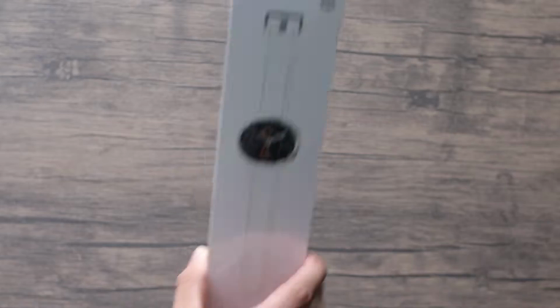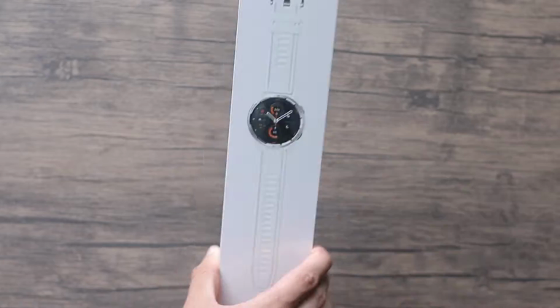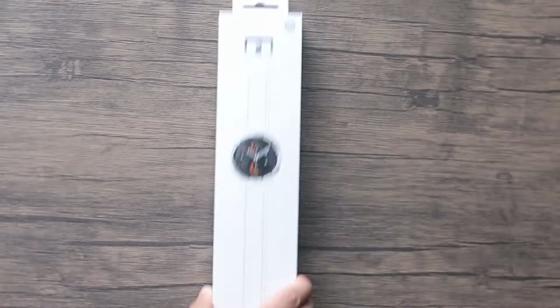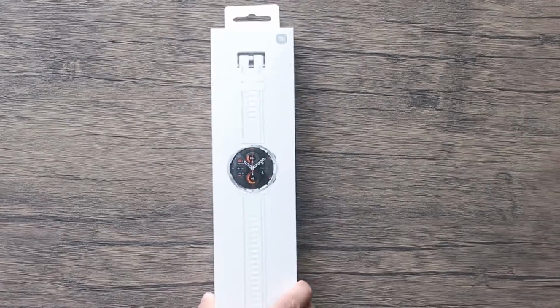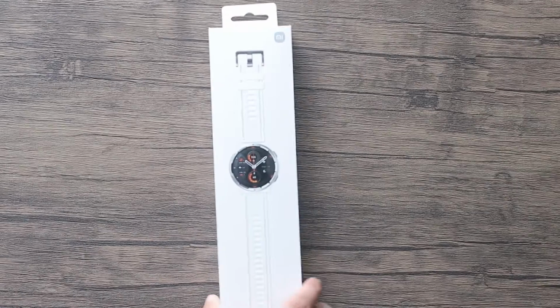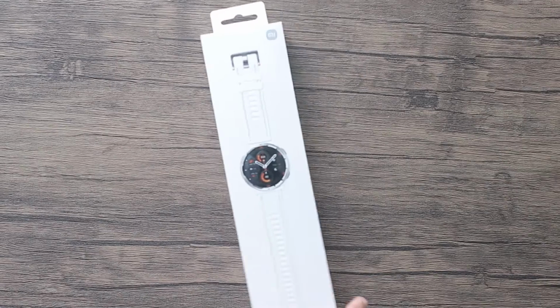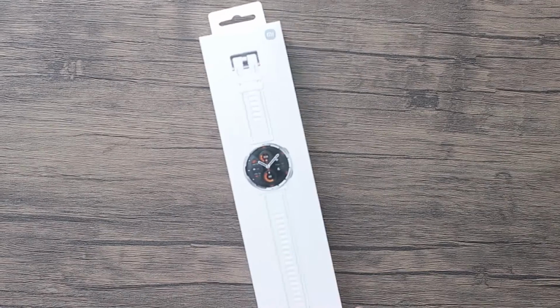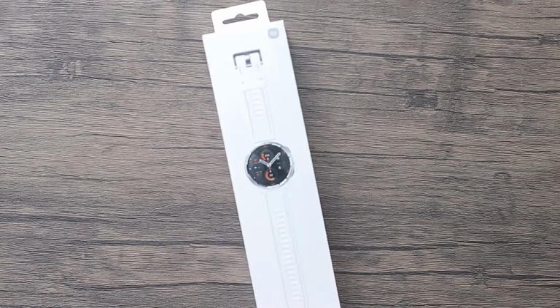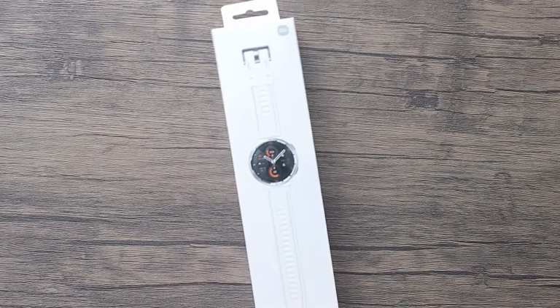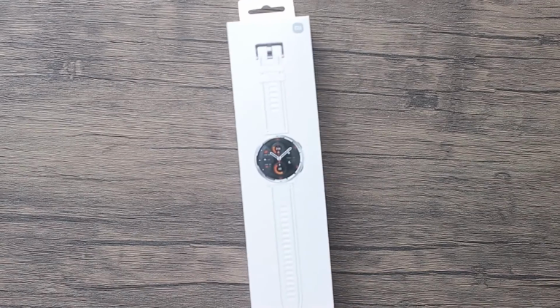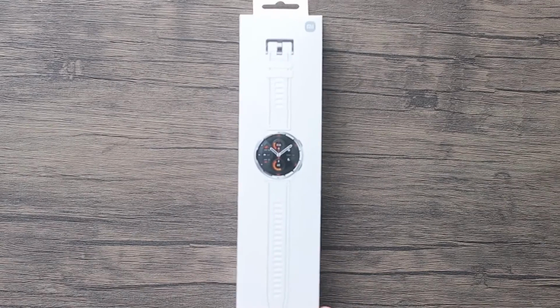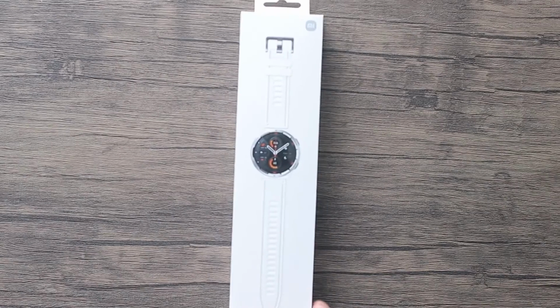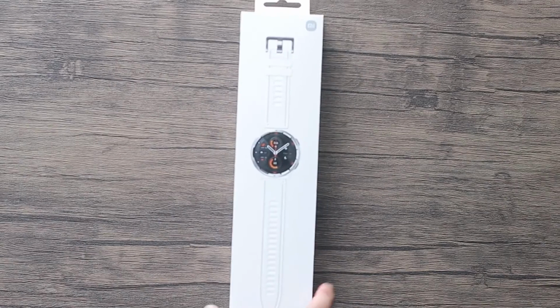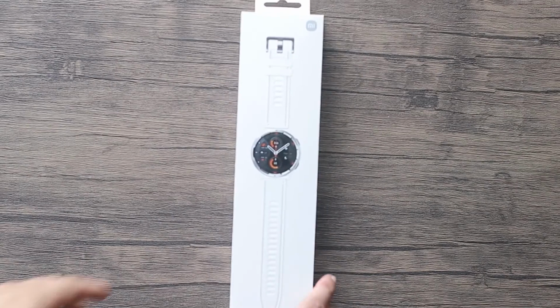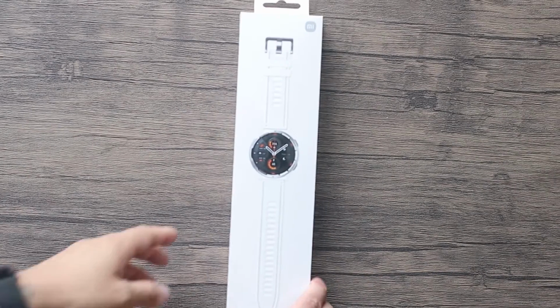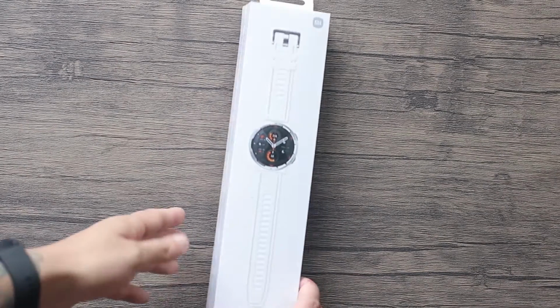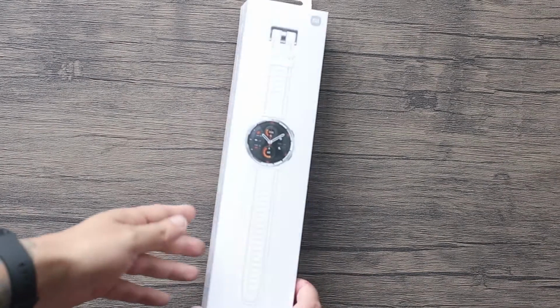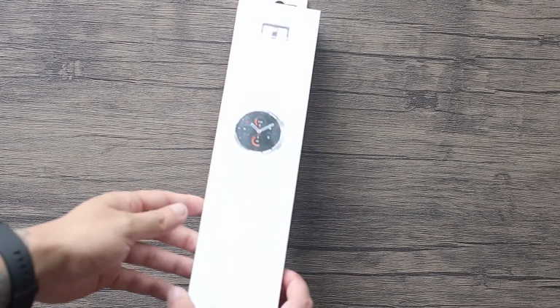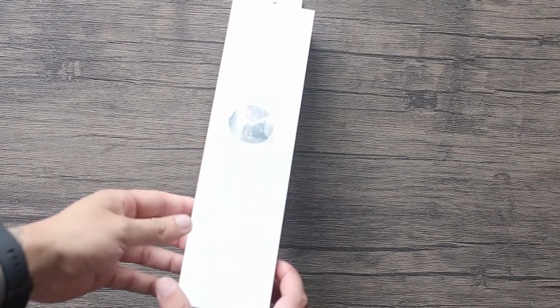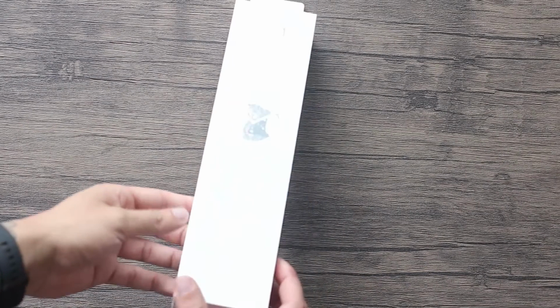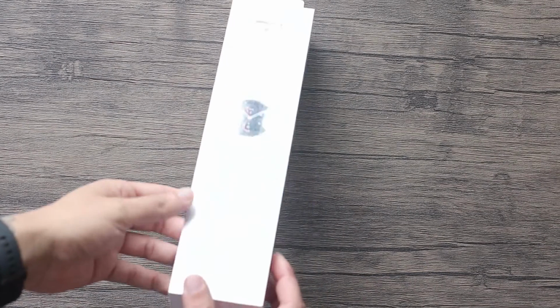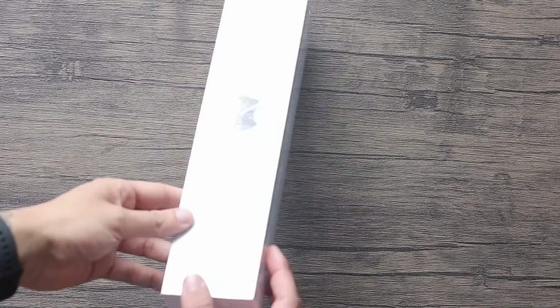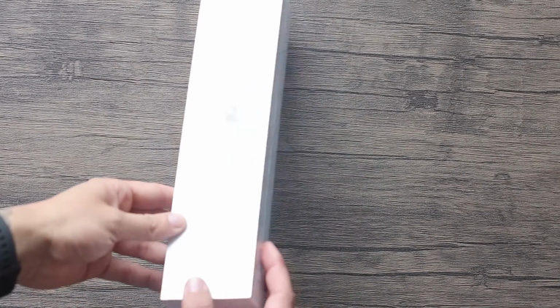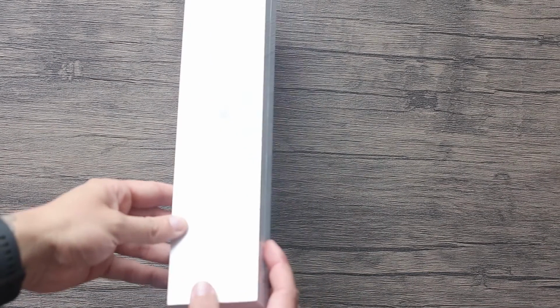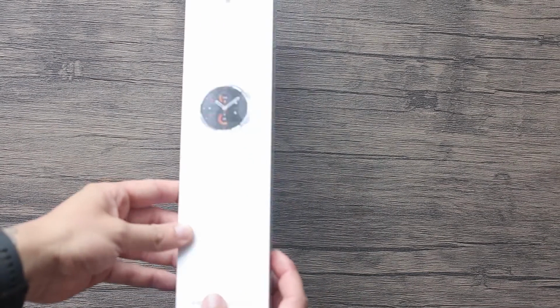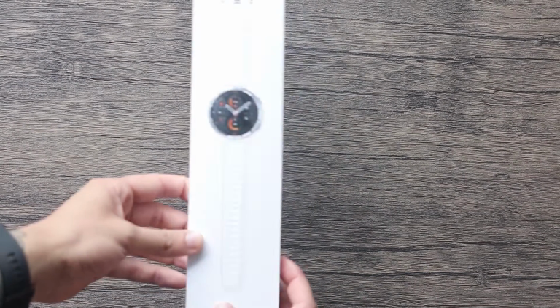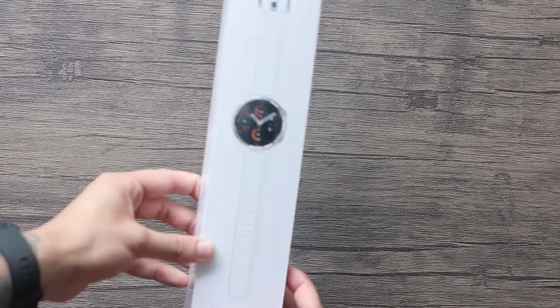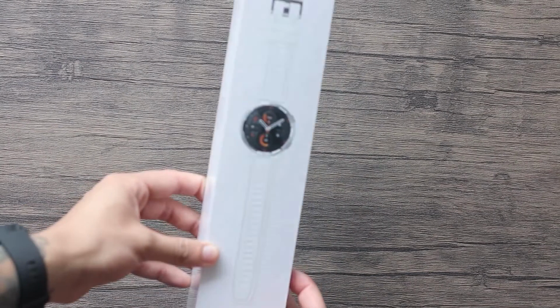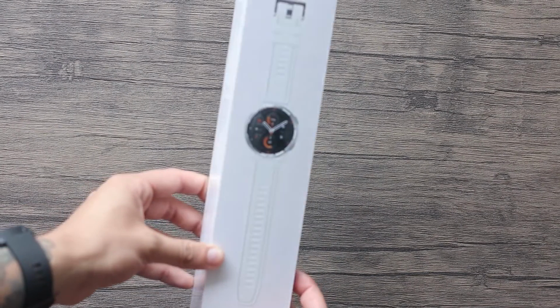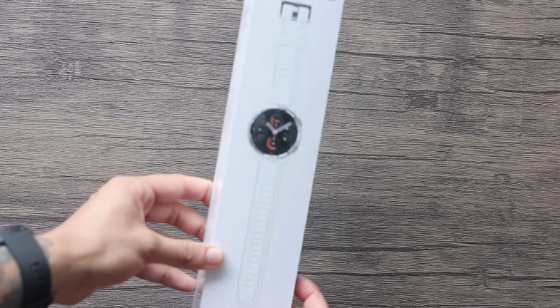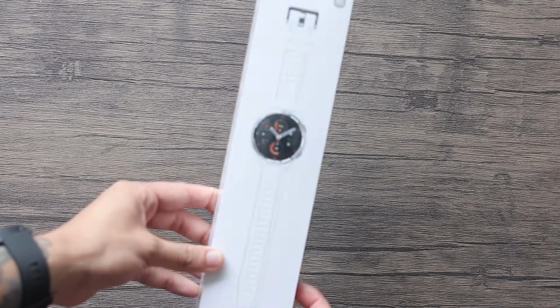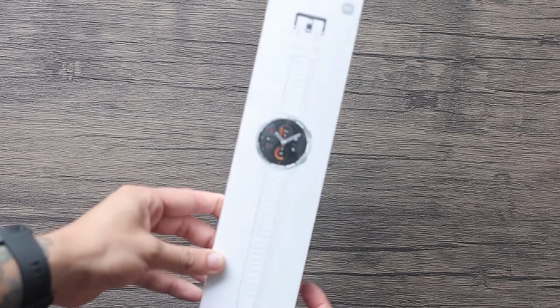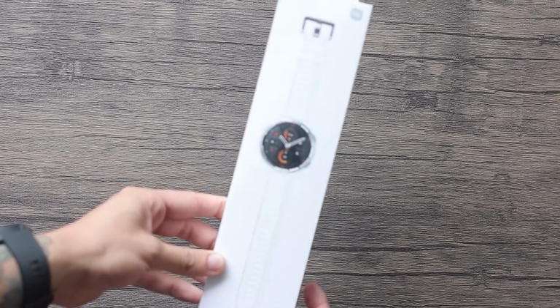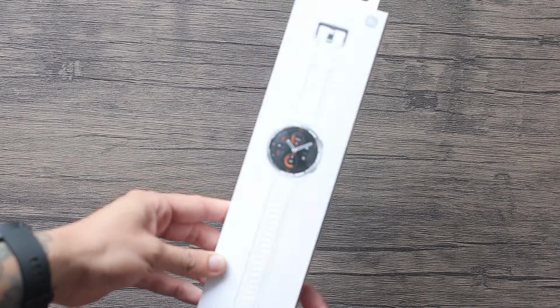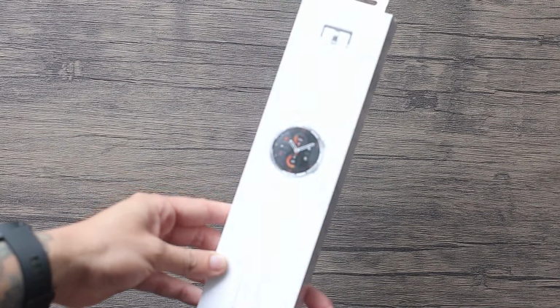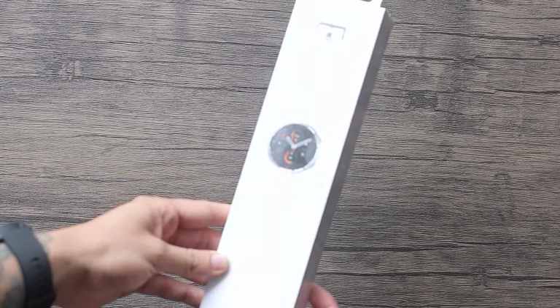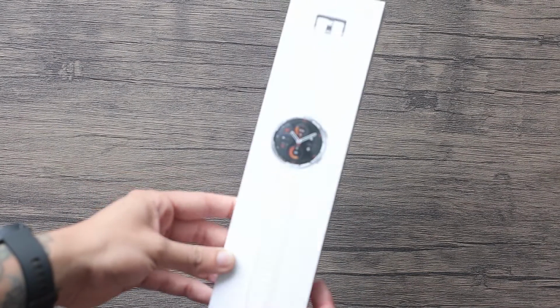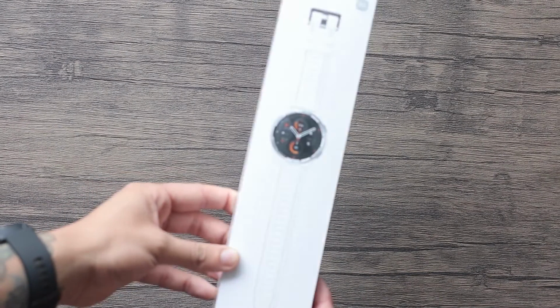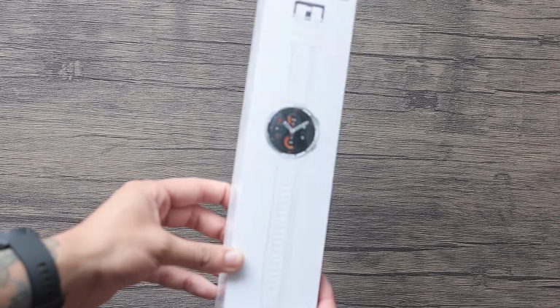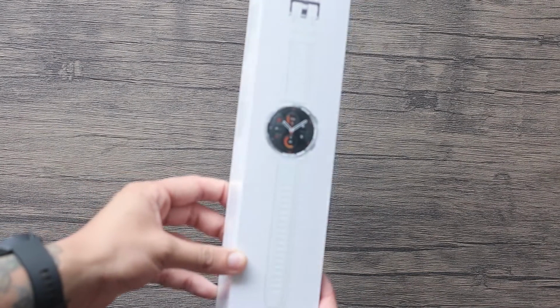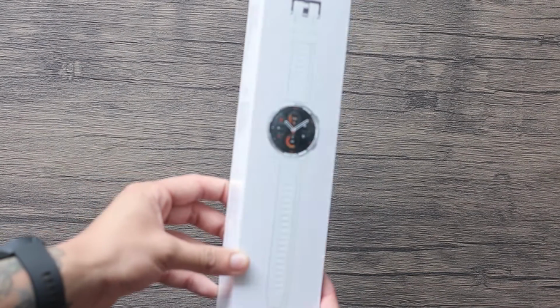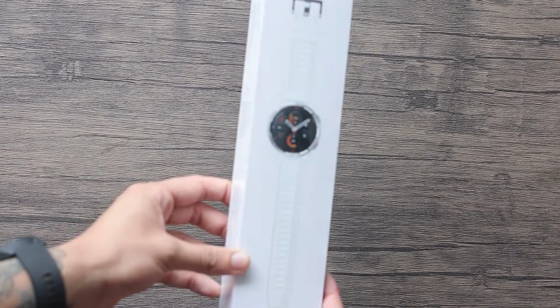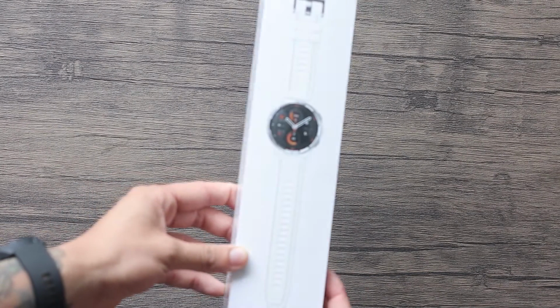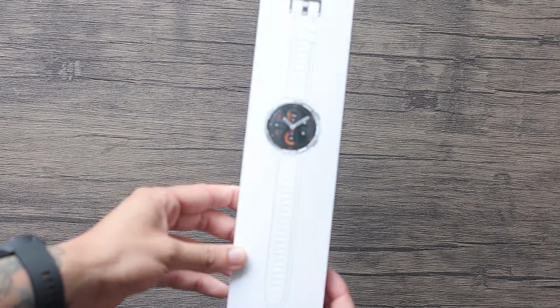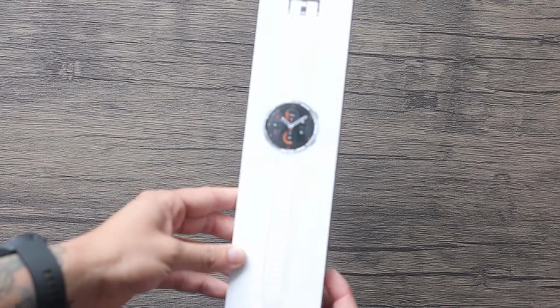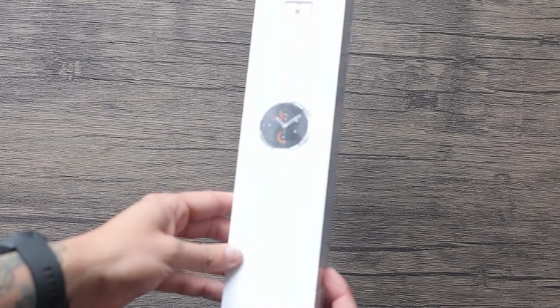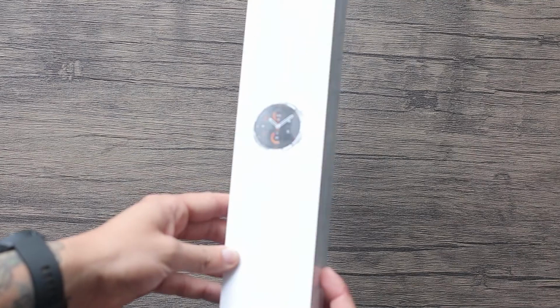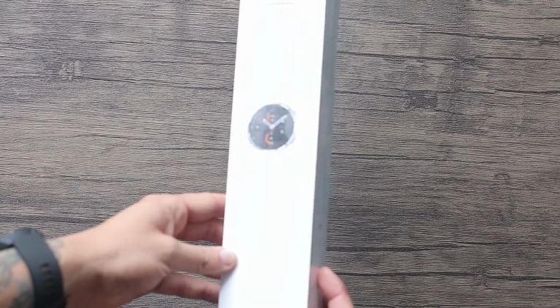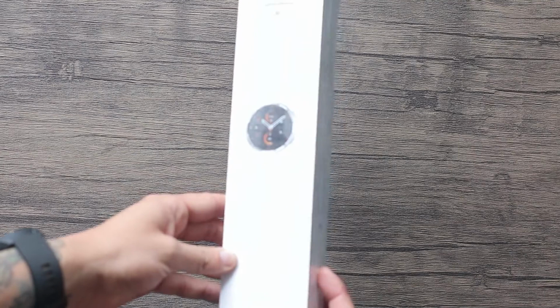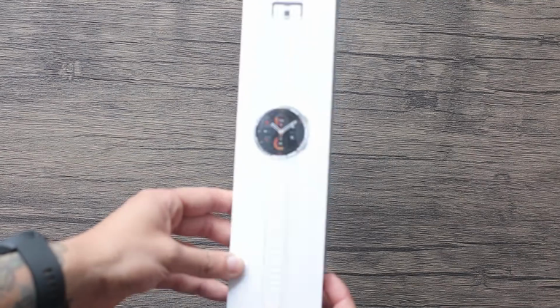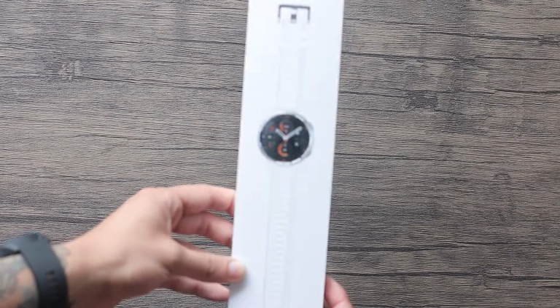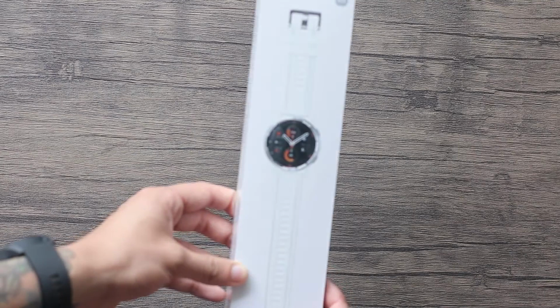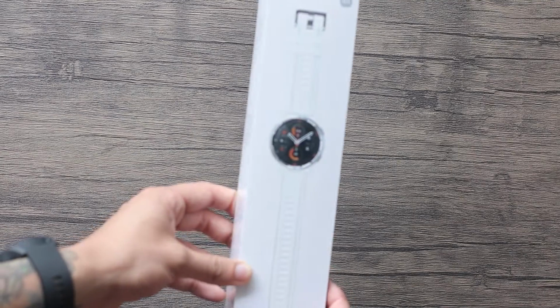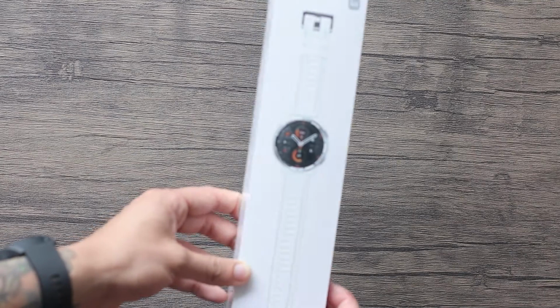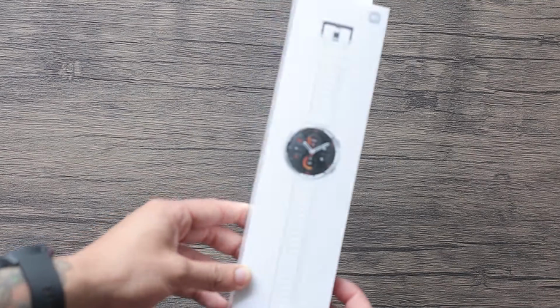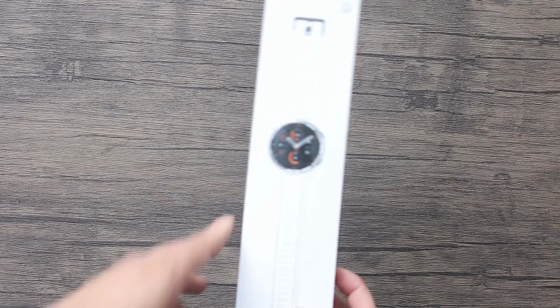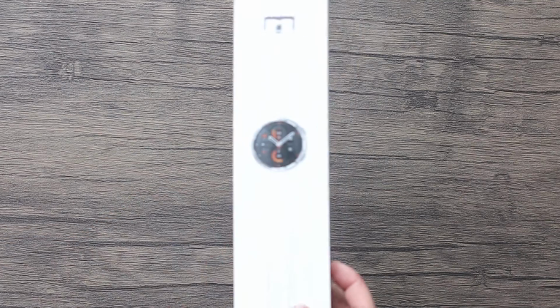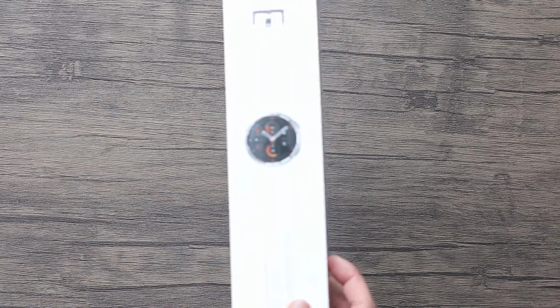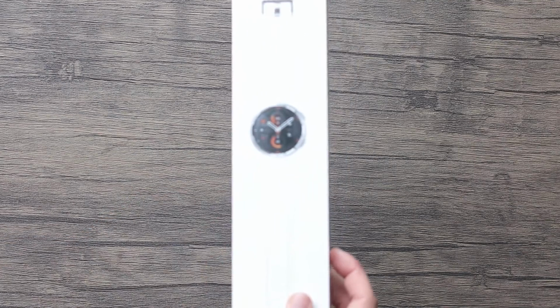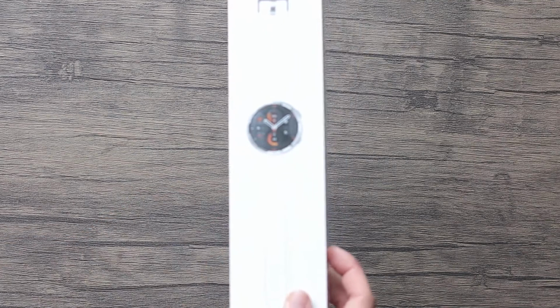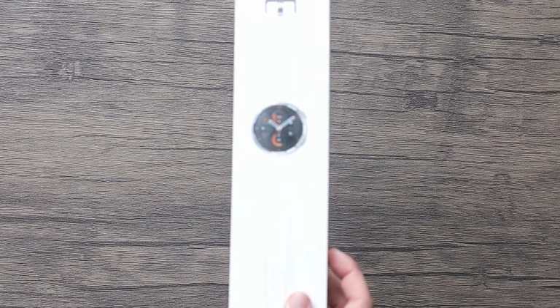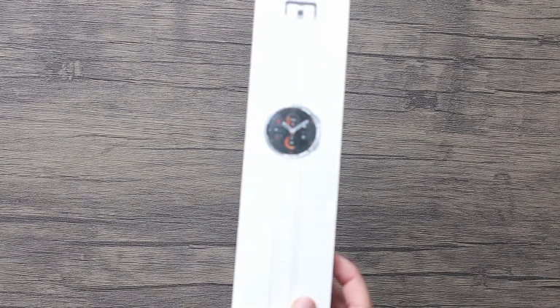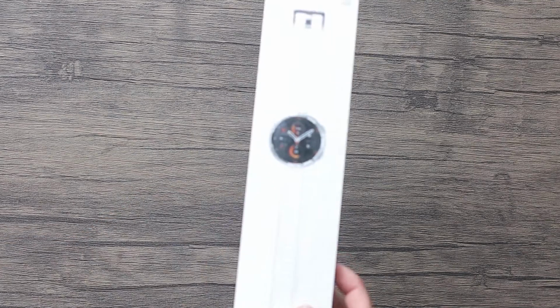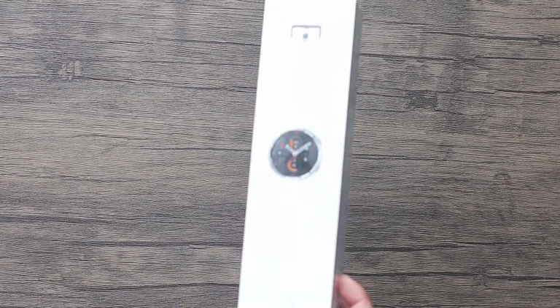Hello friends, how are you? I hope well. My name is Leo and this is TecnologiaParaMe, and today I'm super happy to show you this unboxing and review about the new Xiaomi Watch S1 Active.